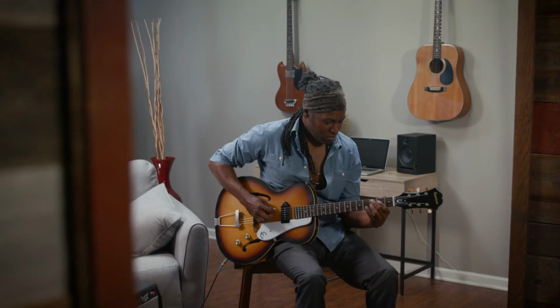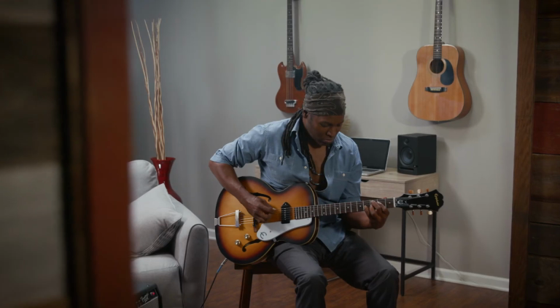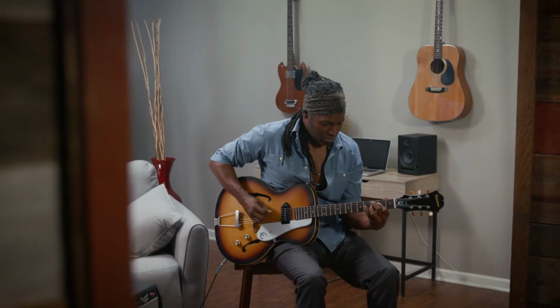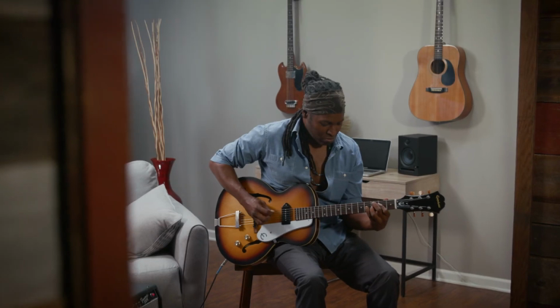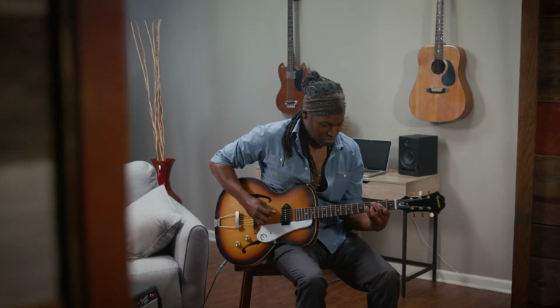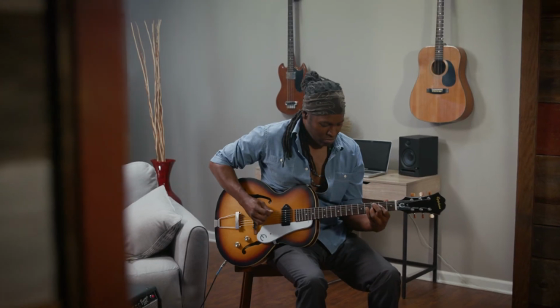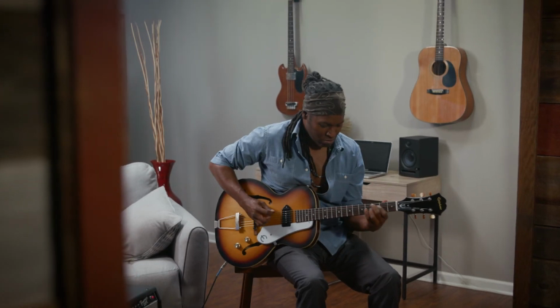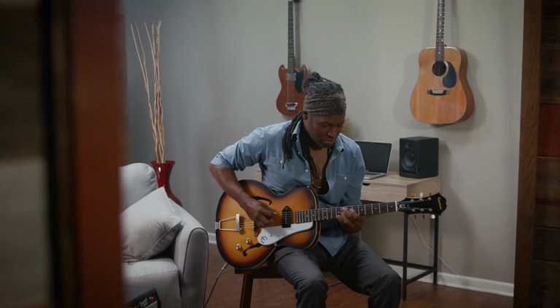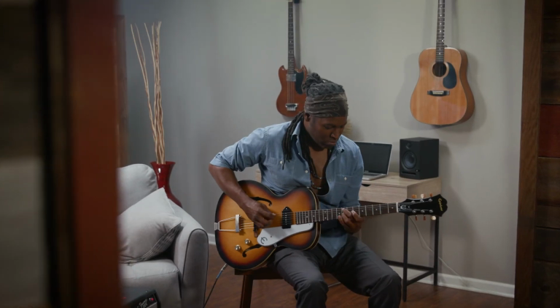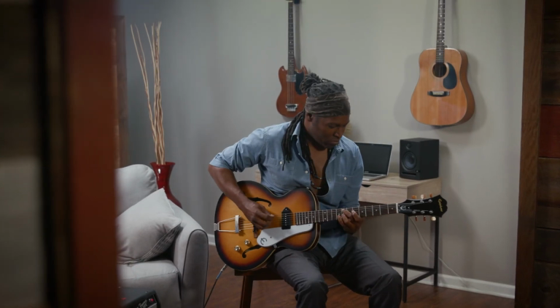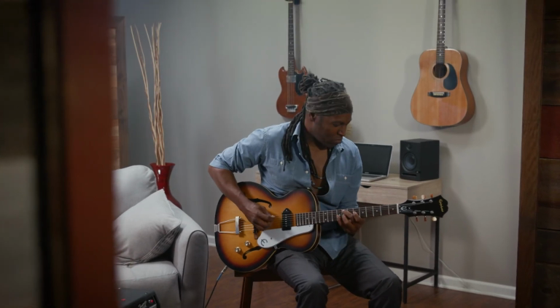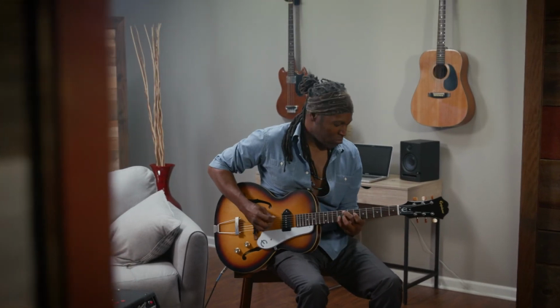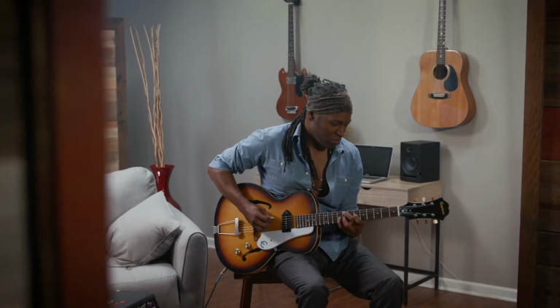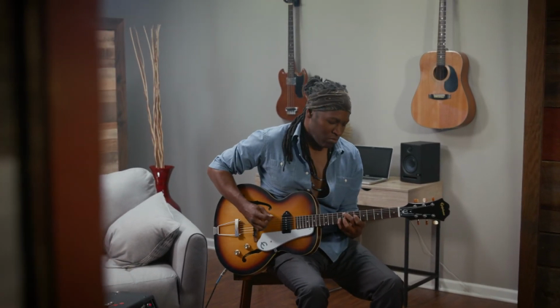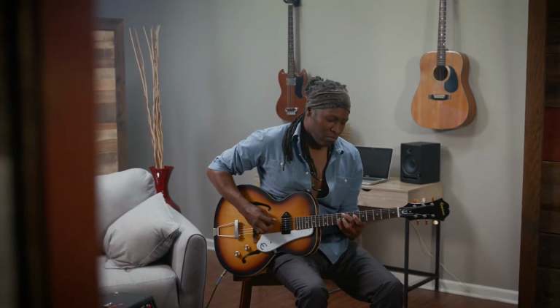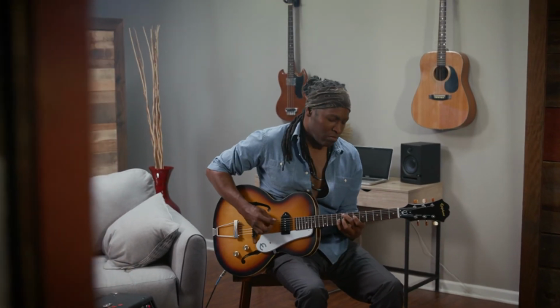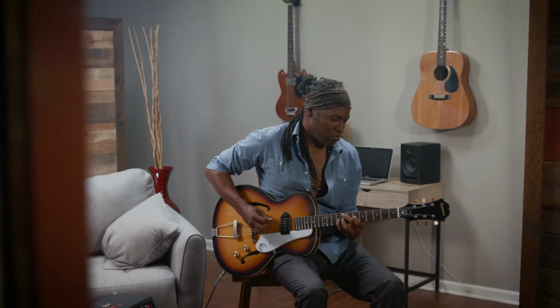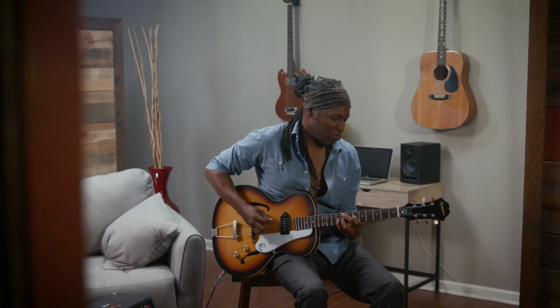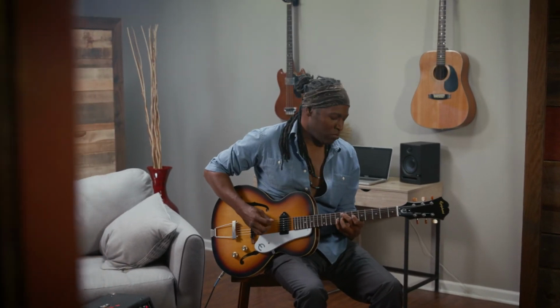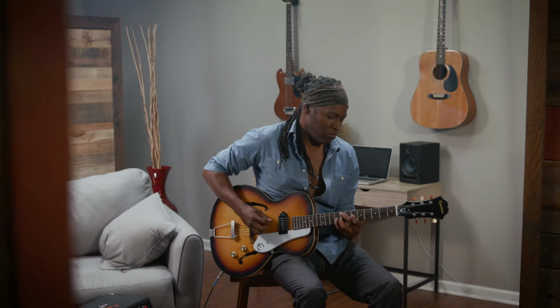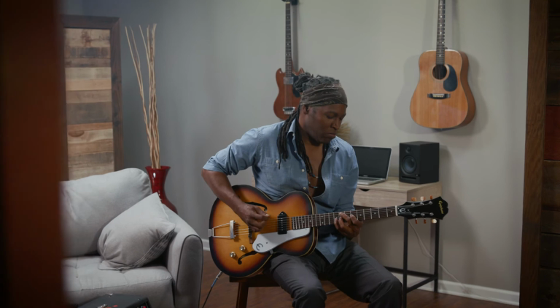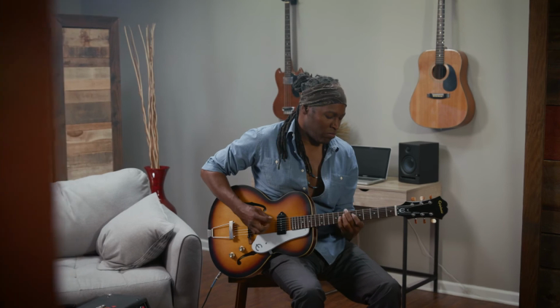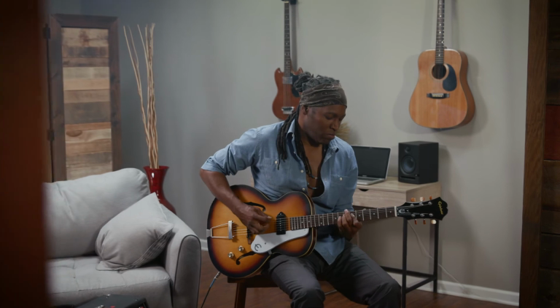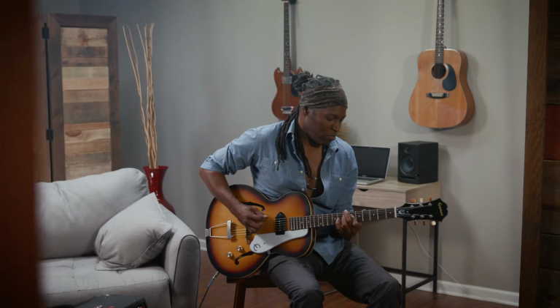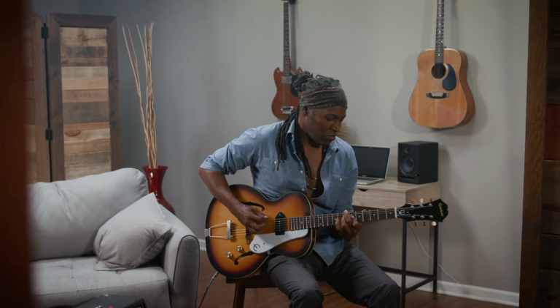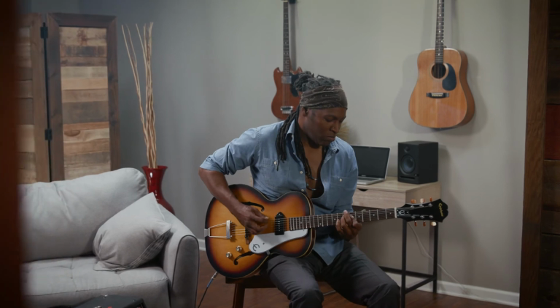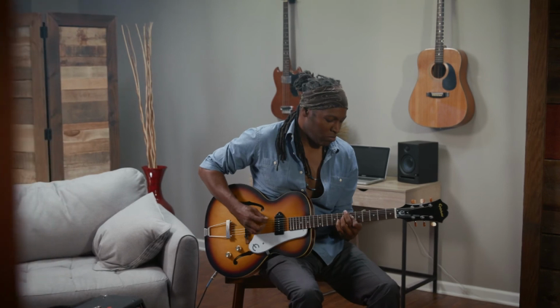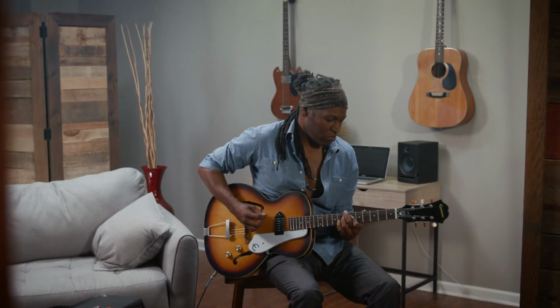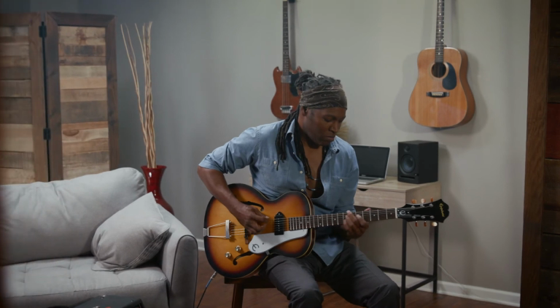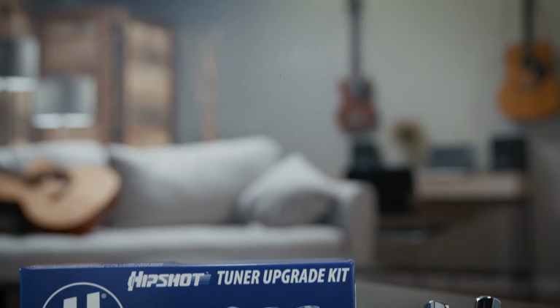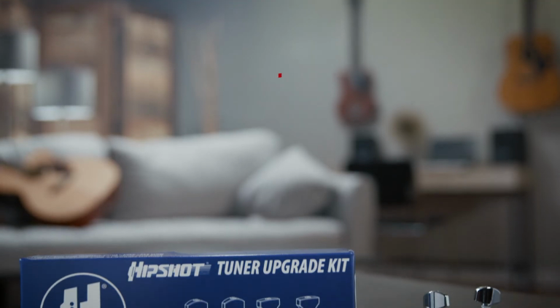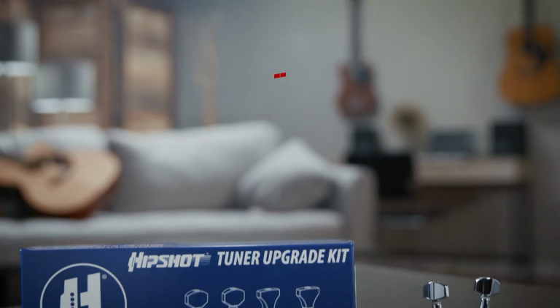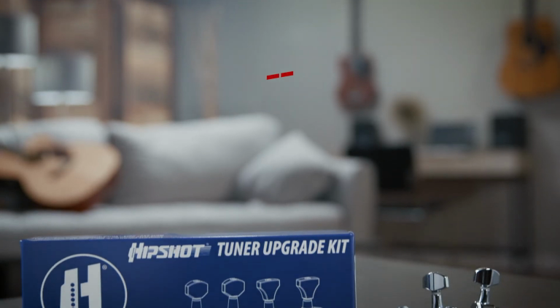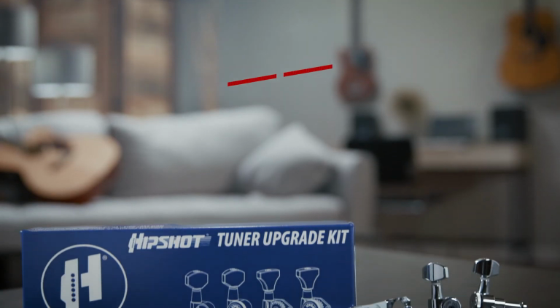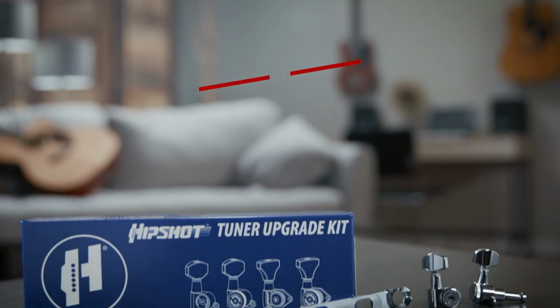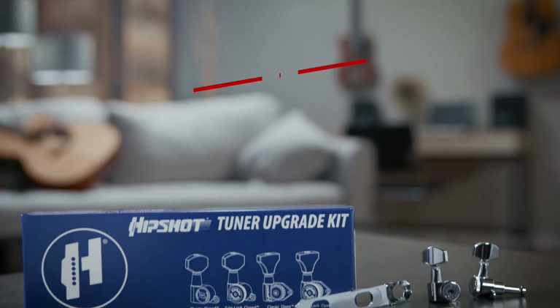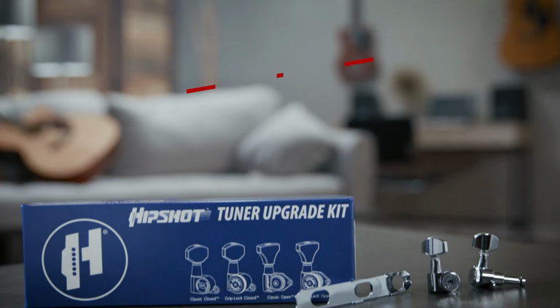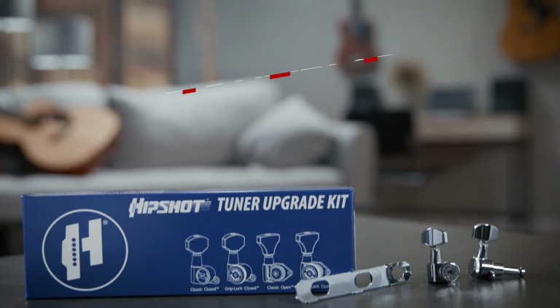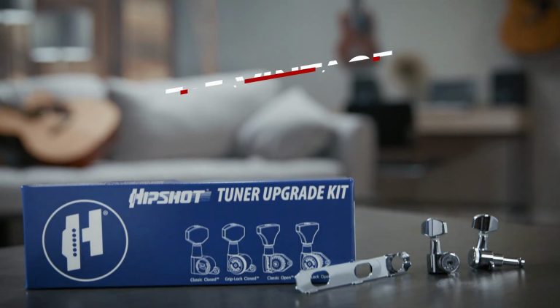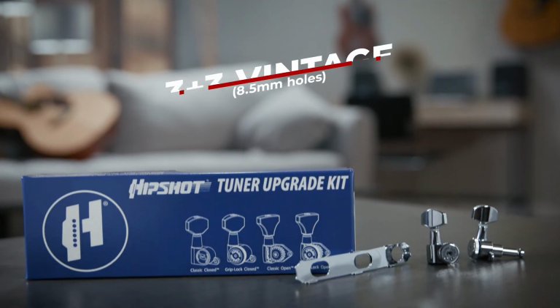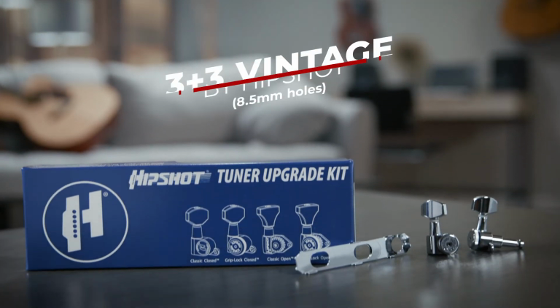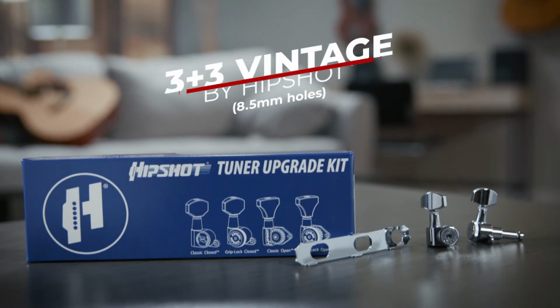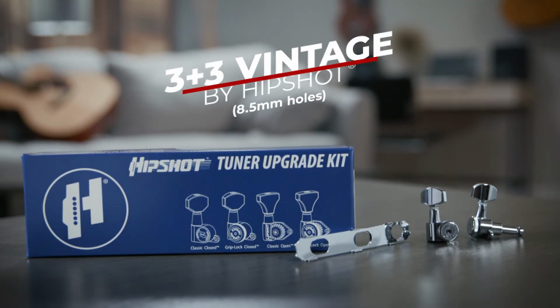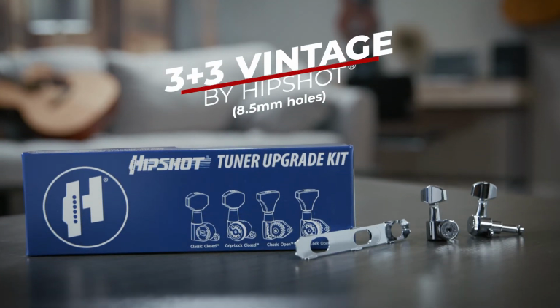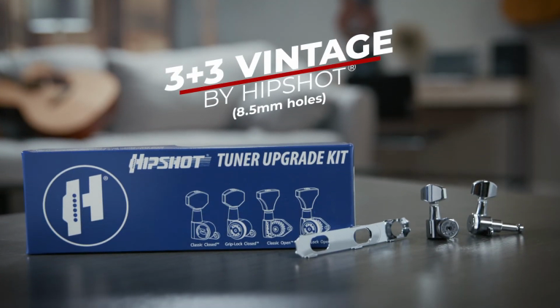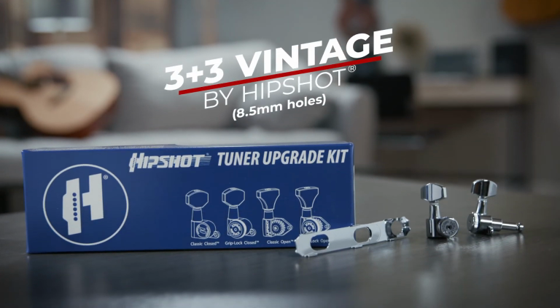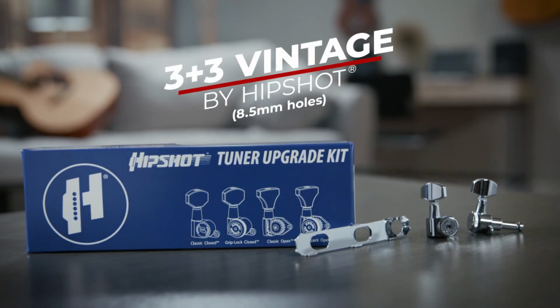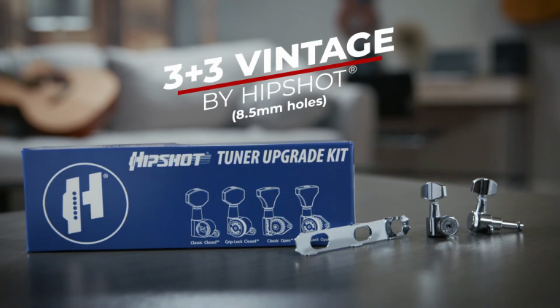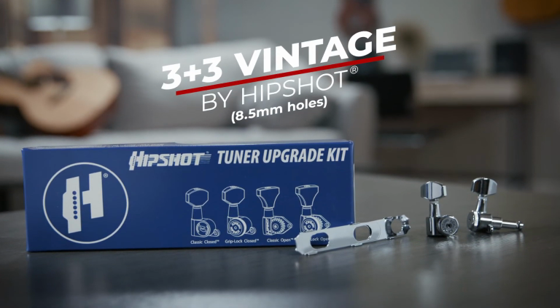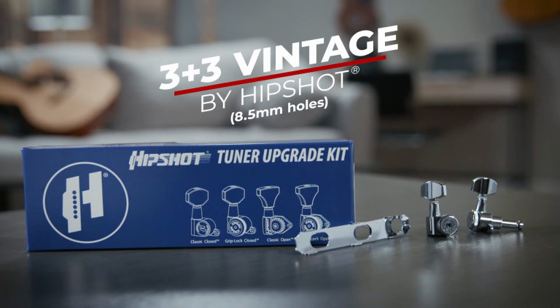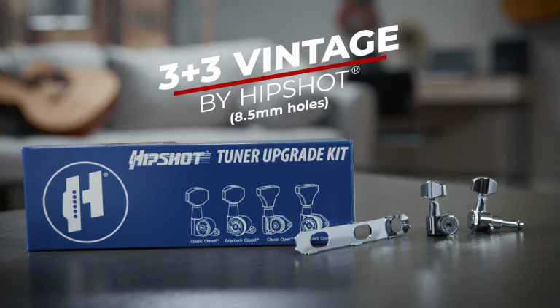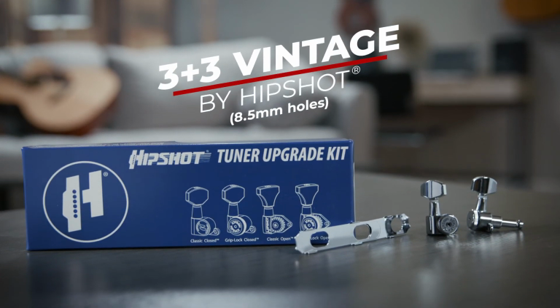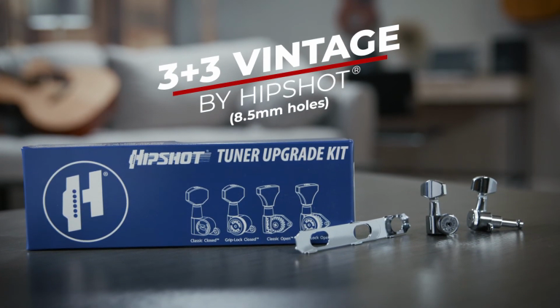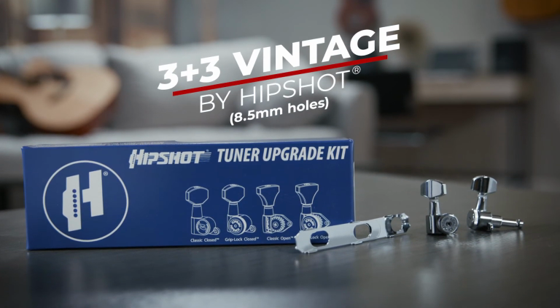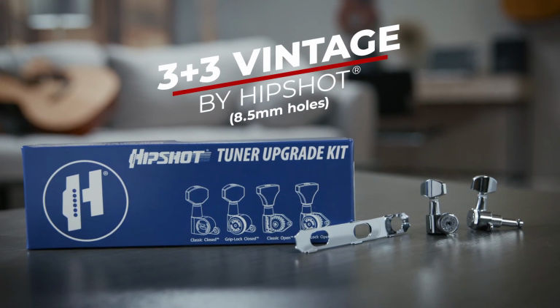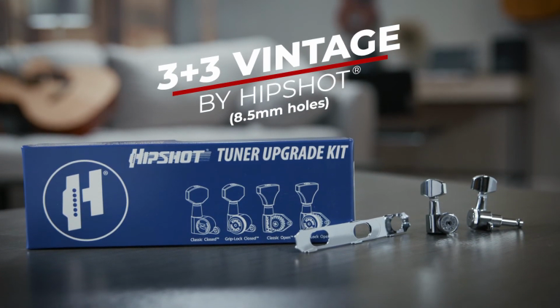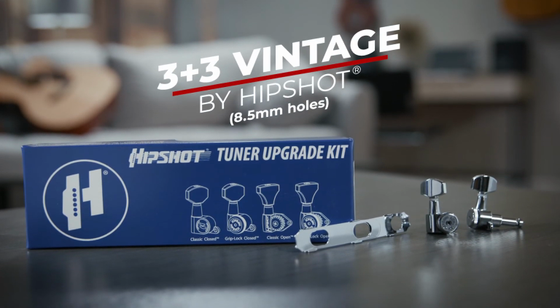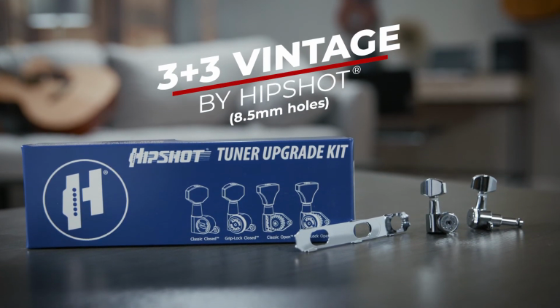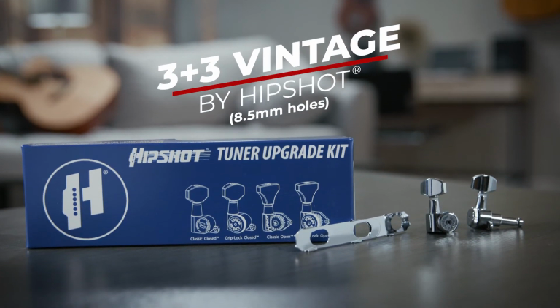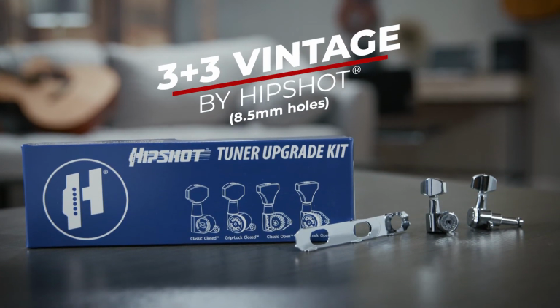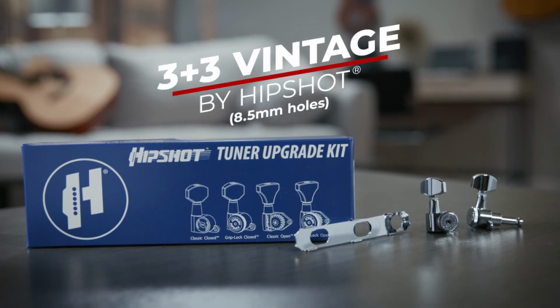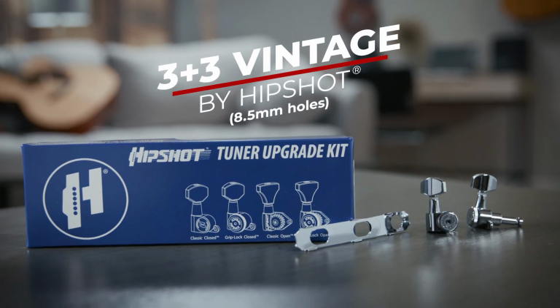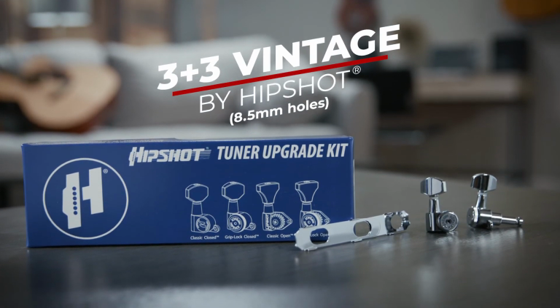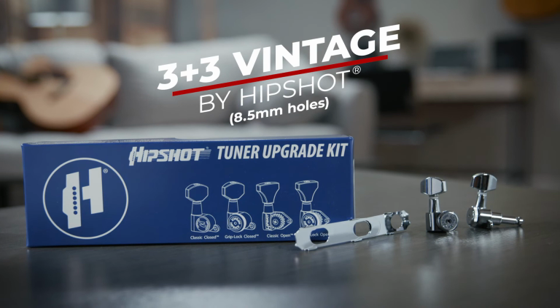Change your tuners and elevate your performance. Order the HipShot 3 plus 3 vintage upgrade kits and get started today.